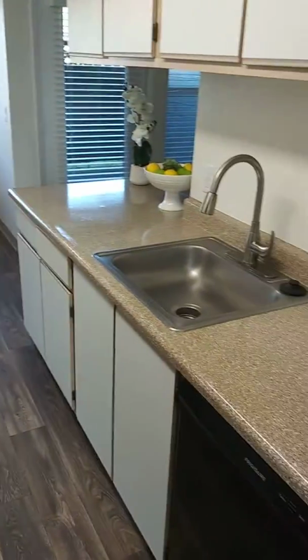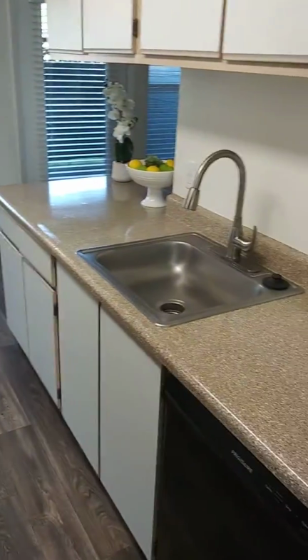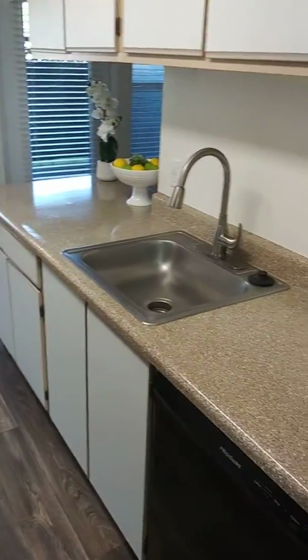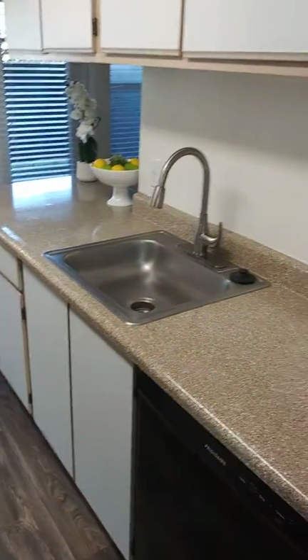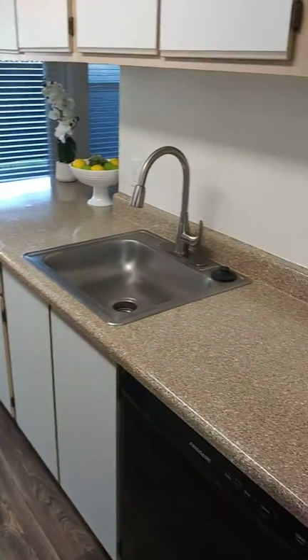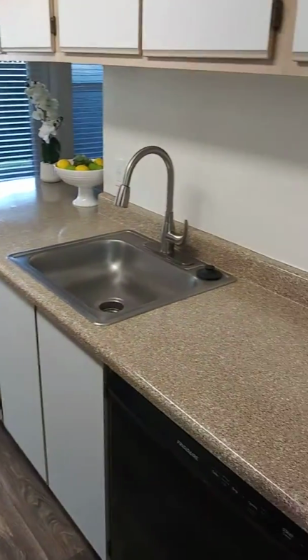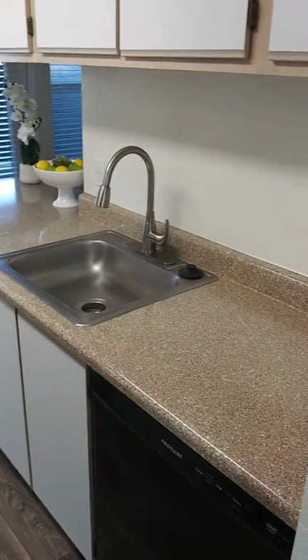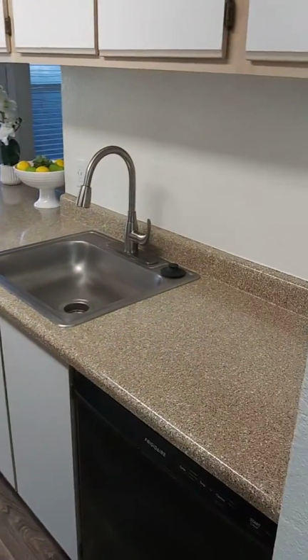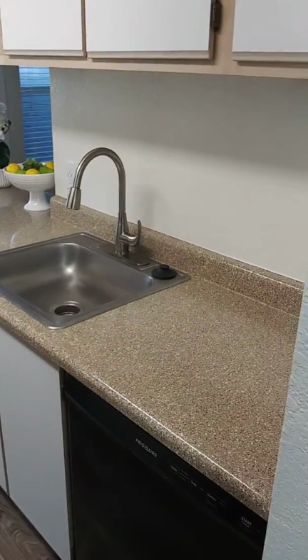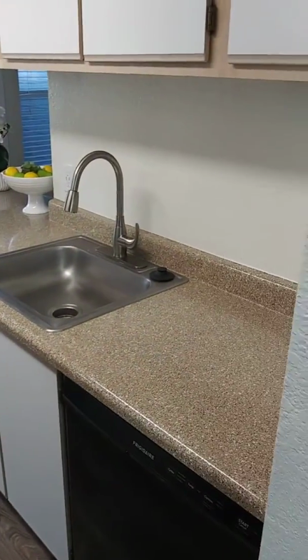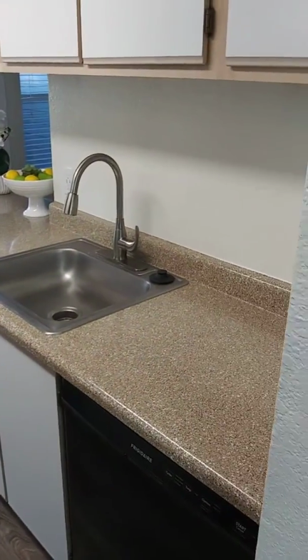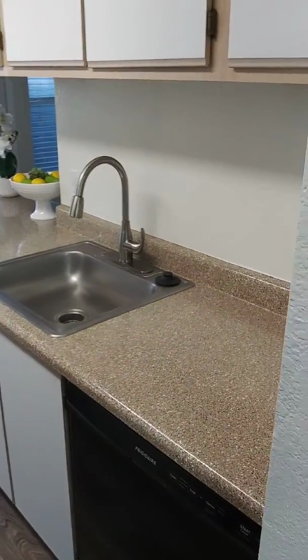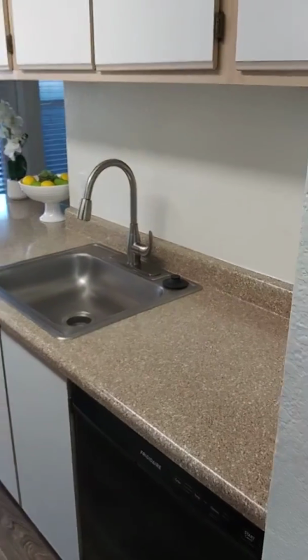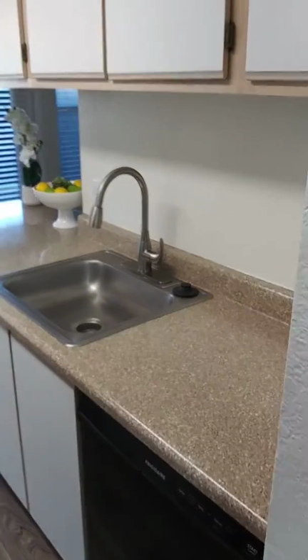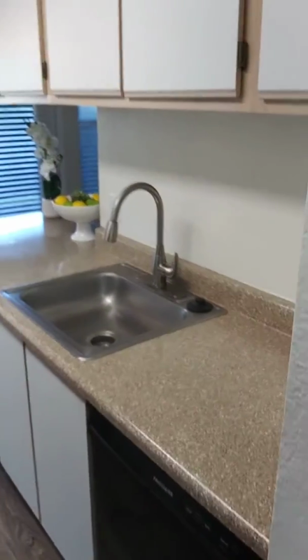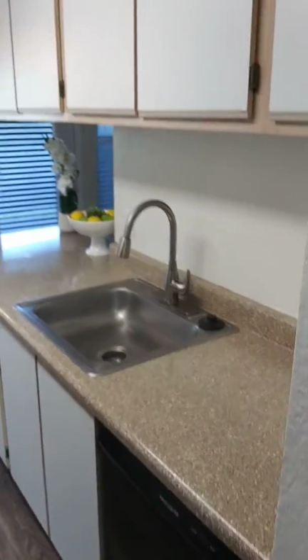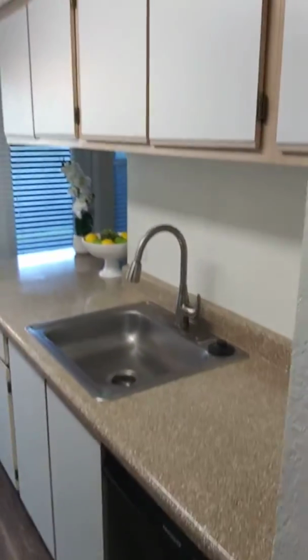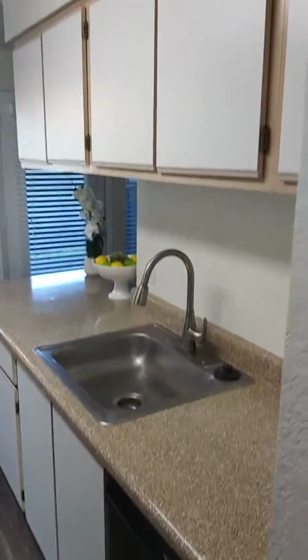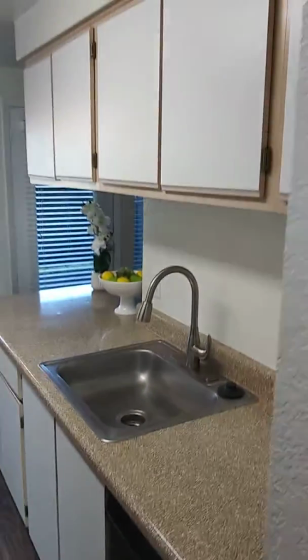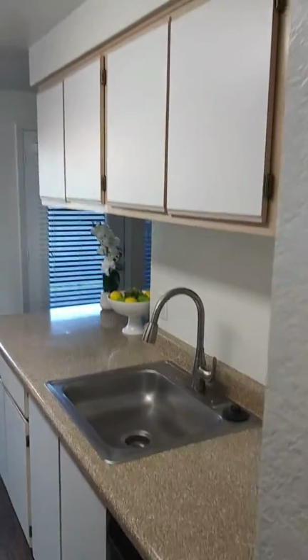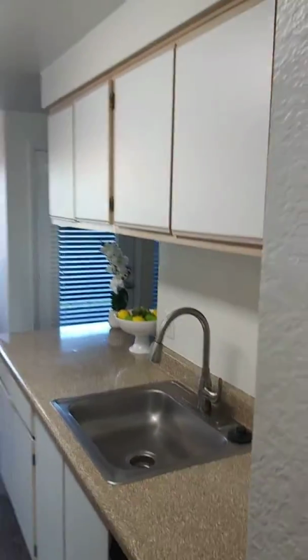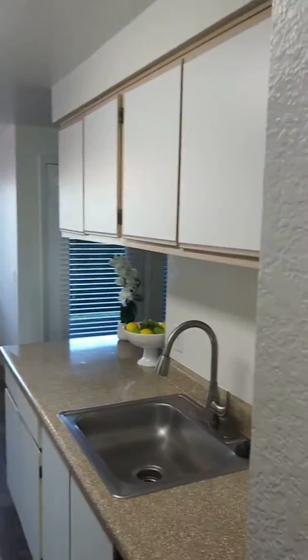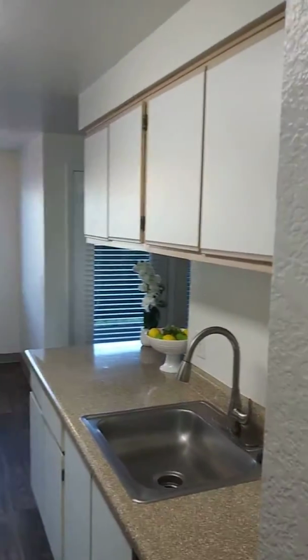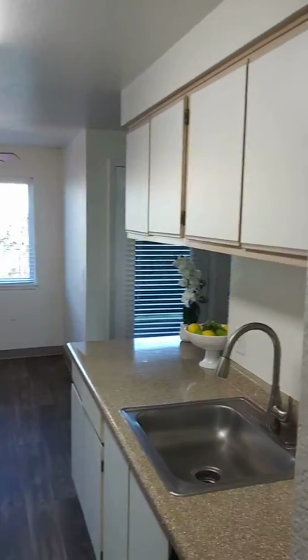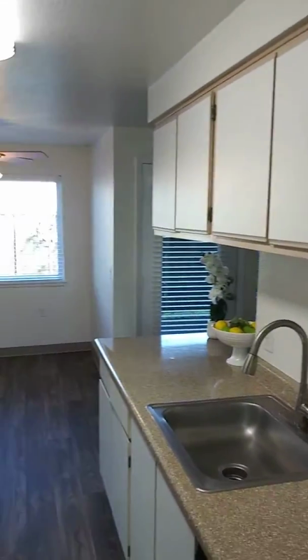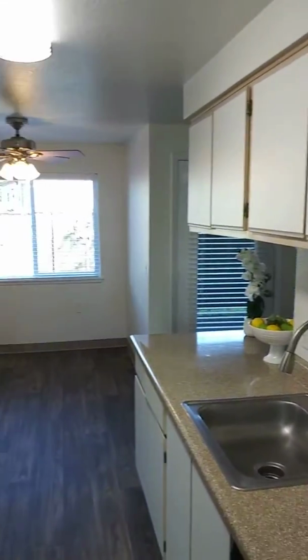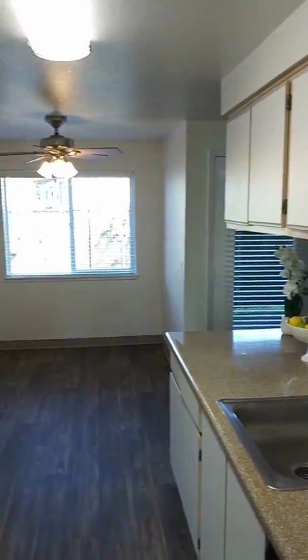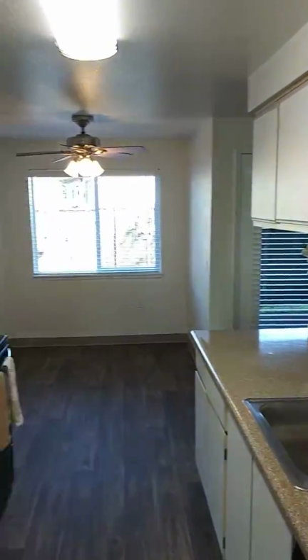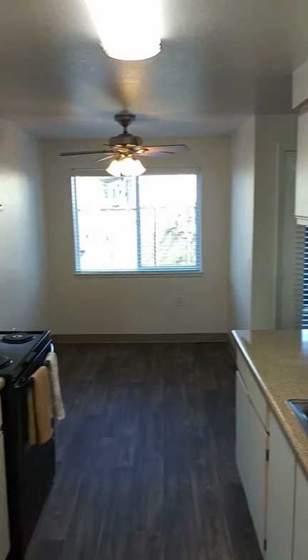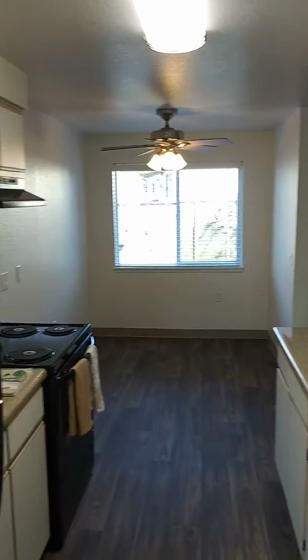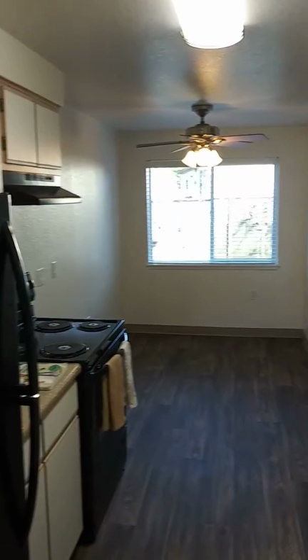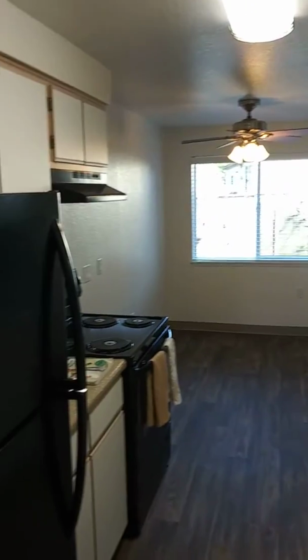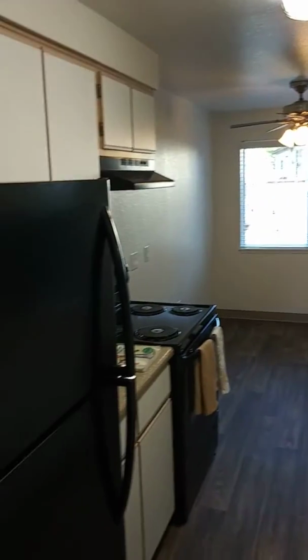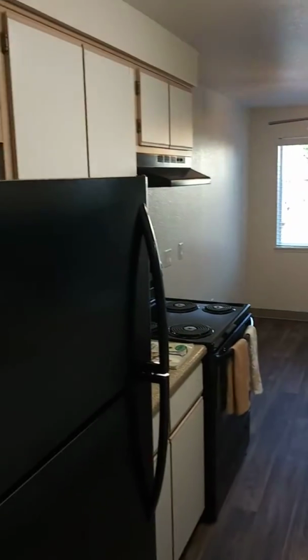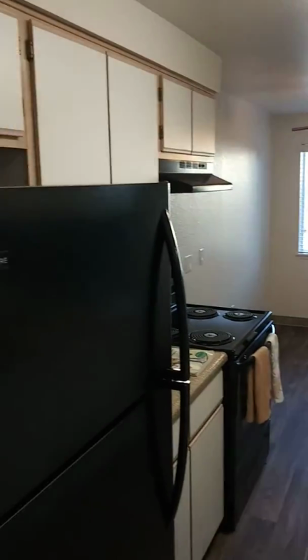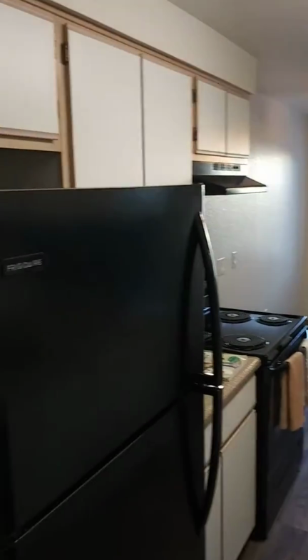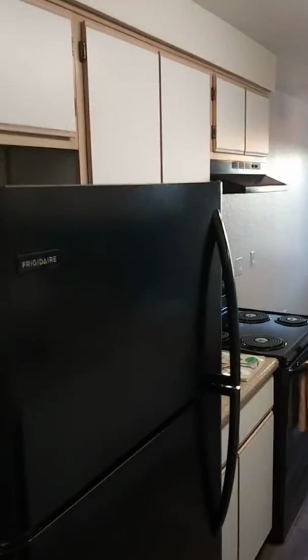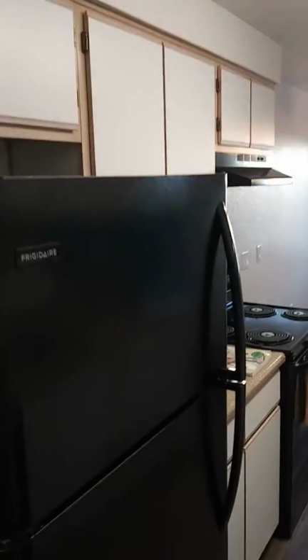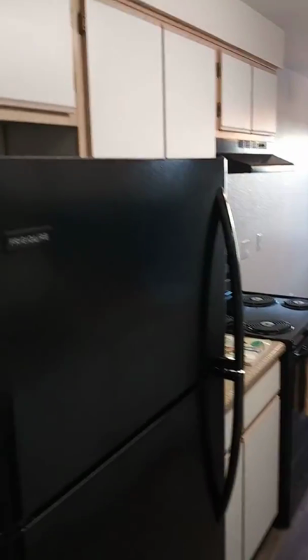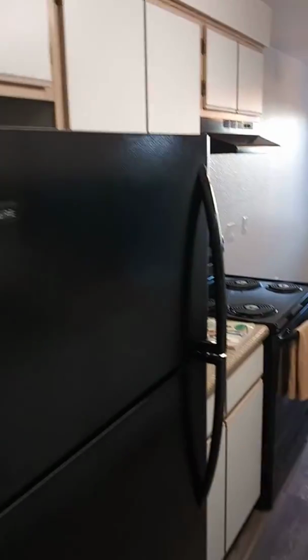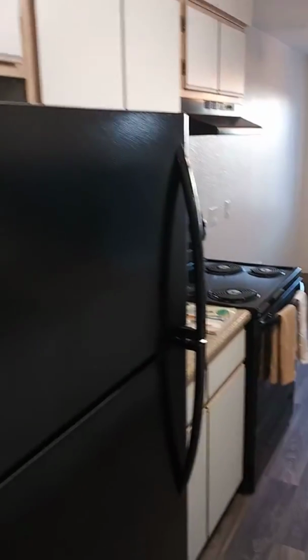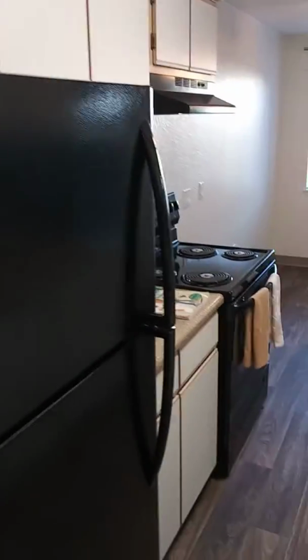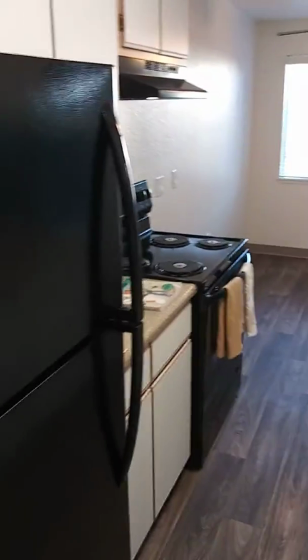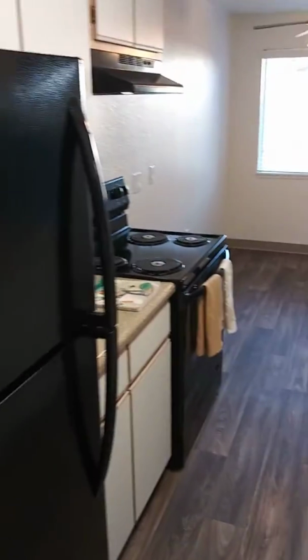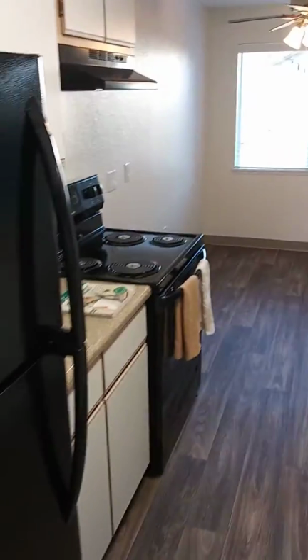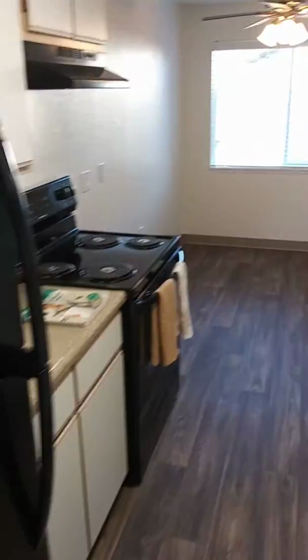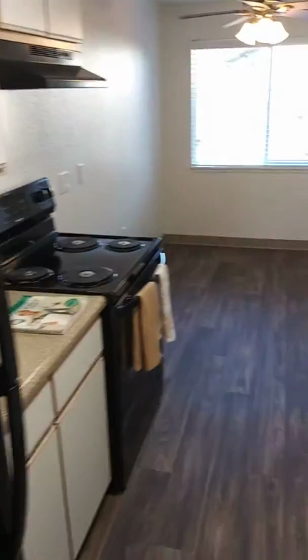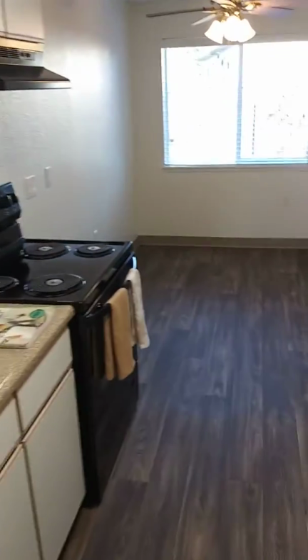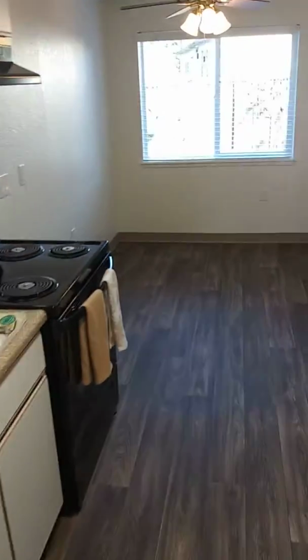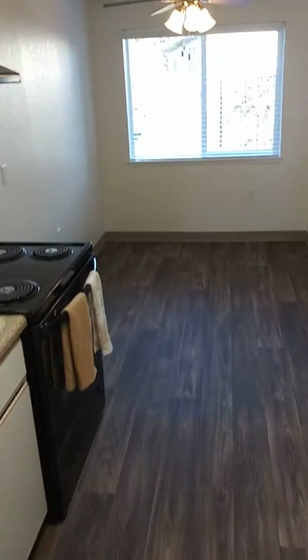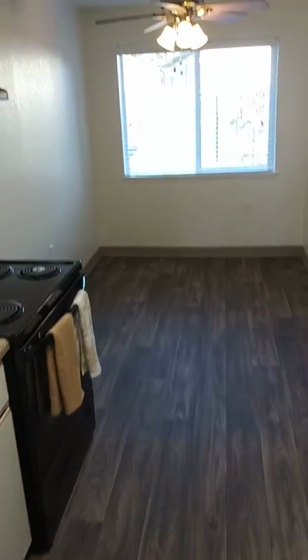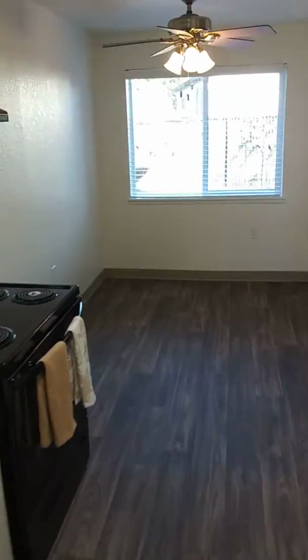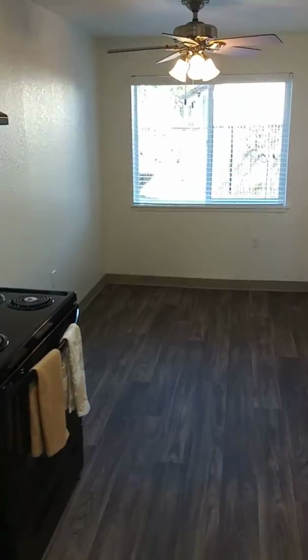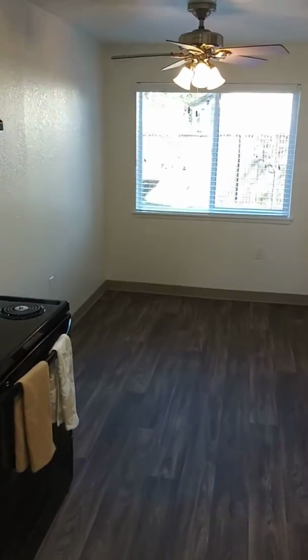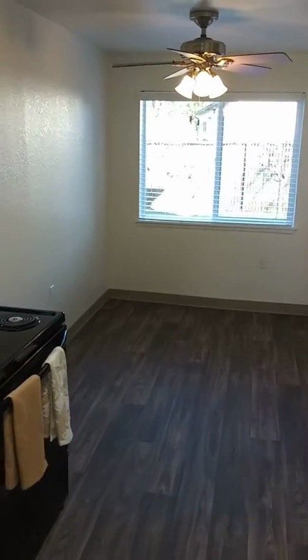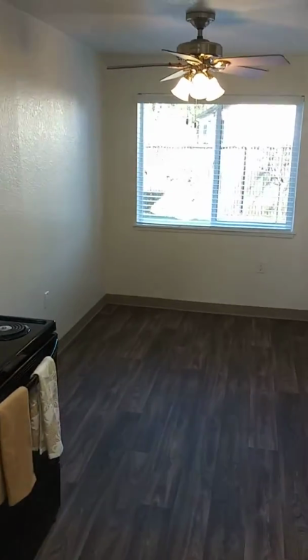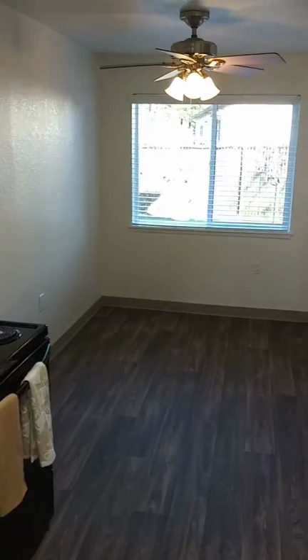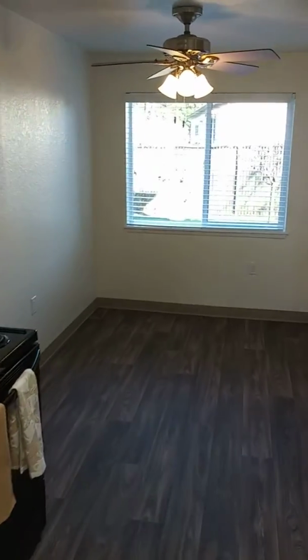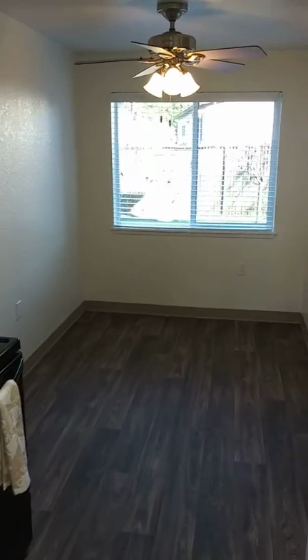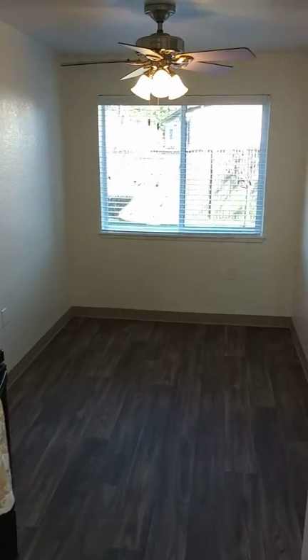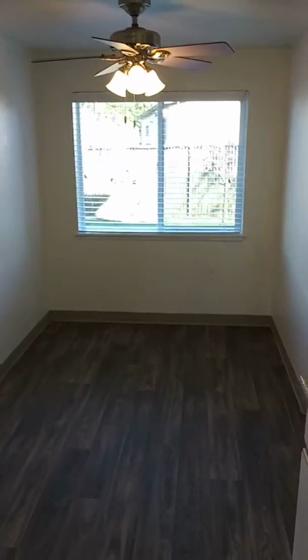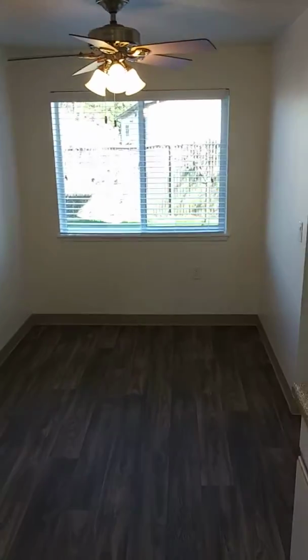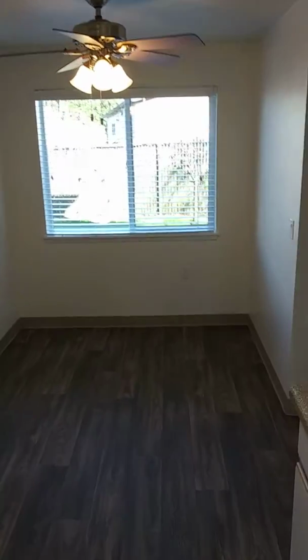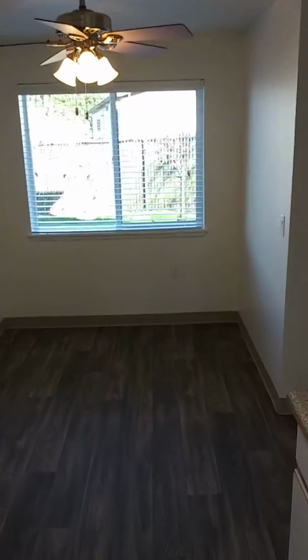We maintain all of these appliances for you. As you can see, we have plenty of counter space and cabinet space. Nice spacious dining room.